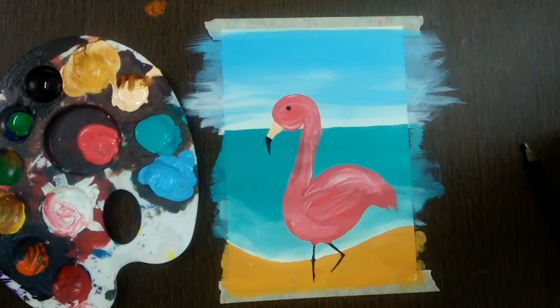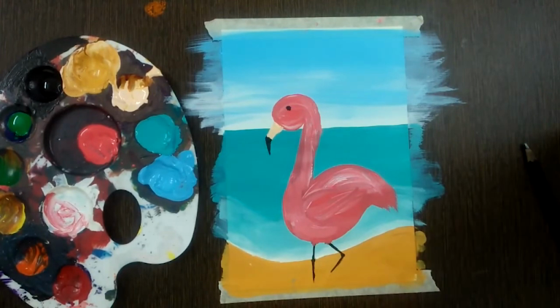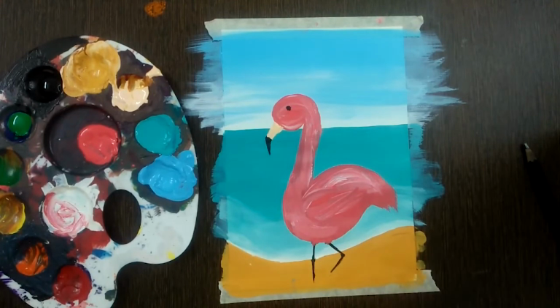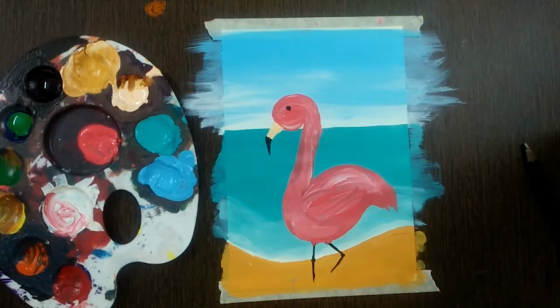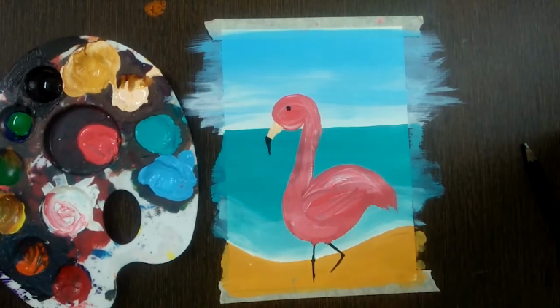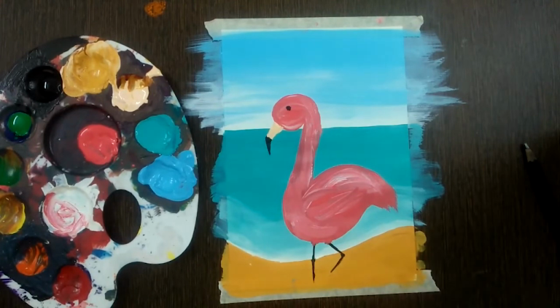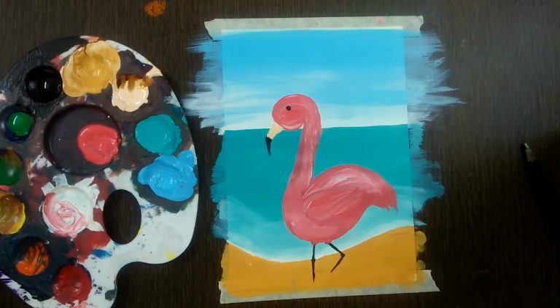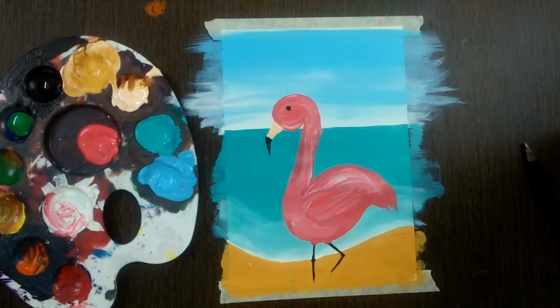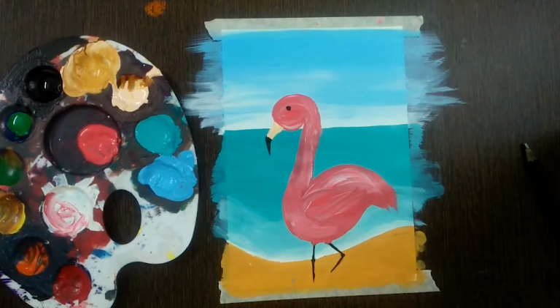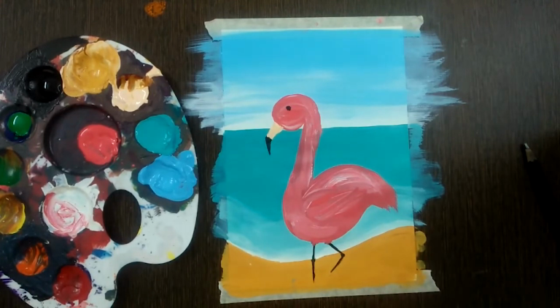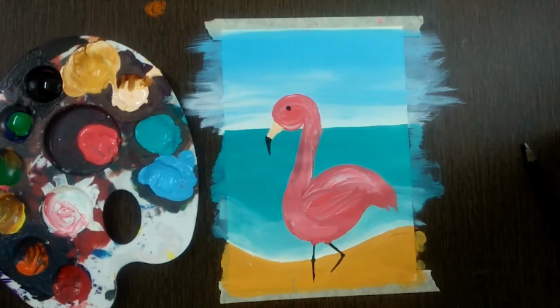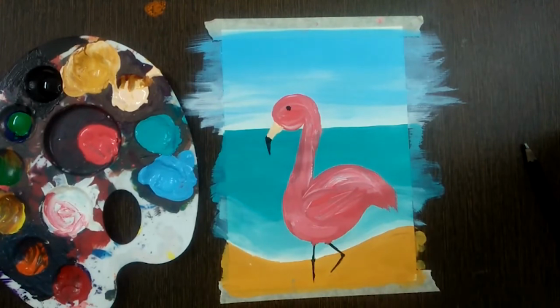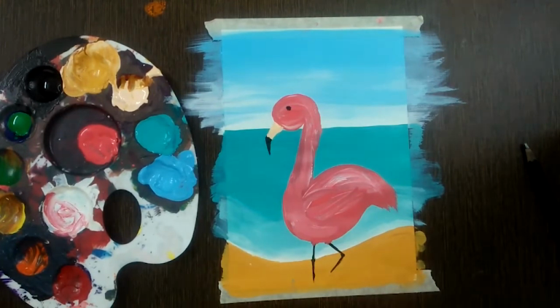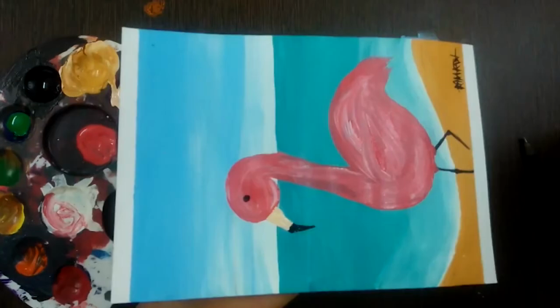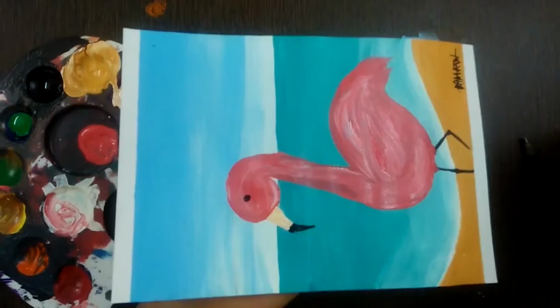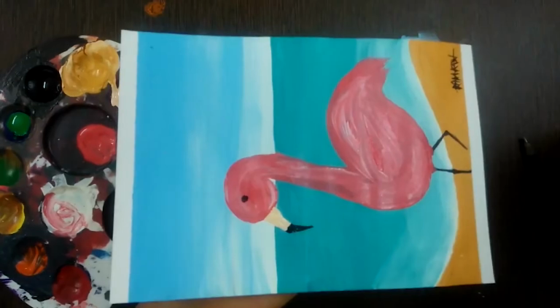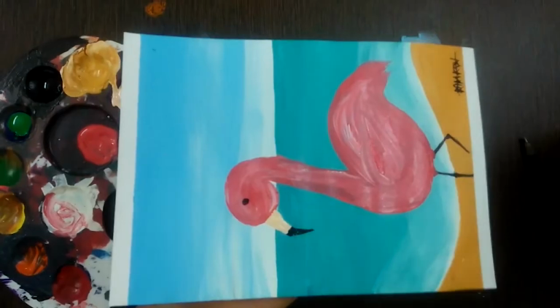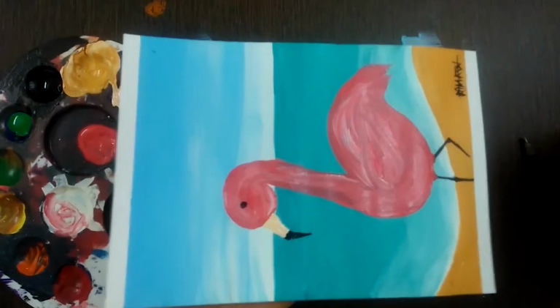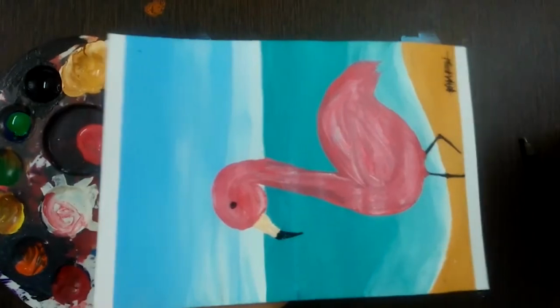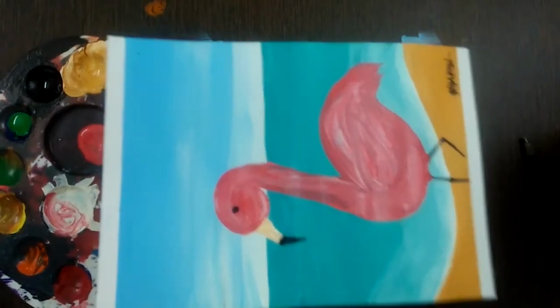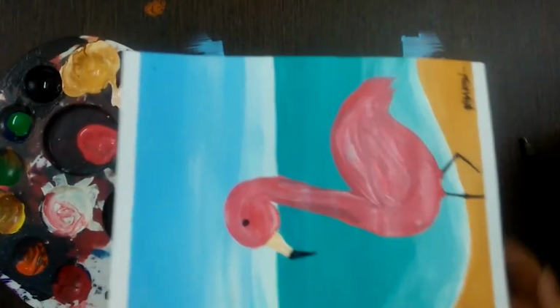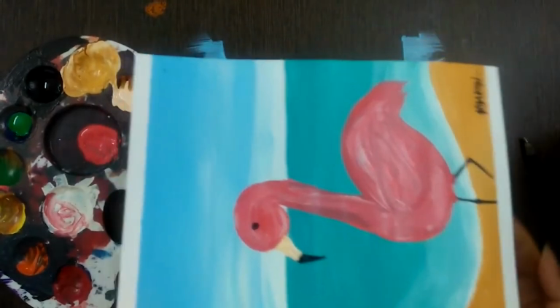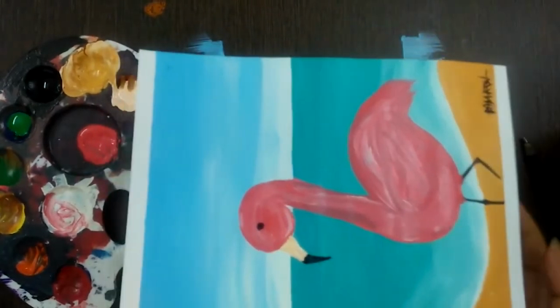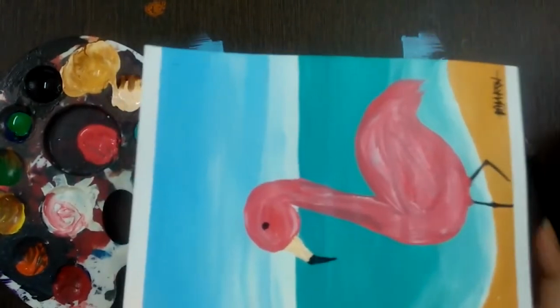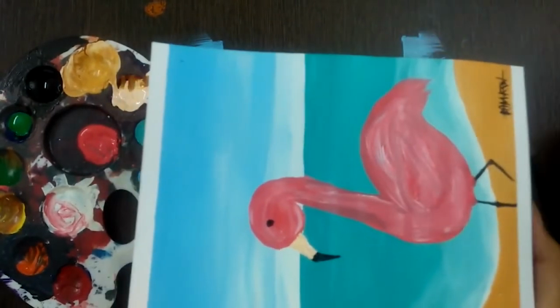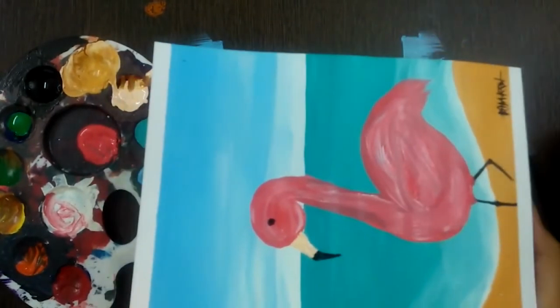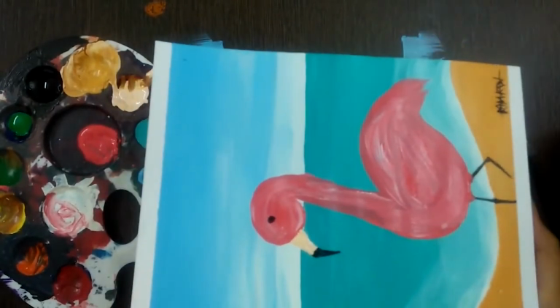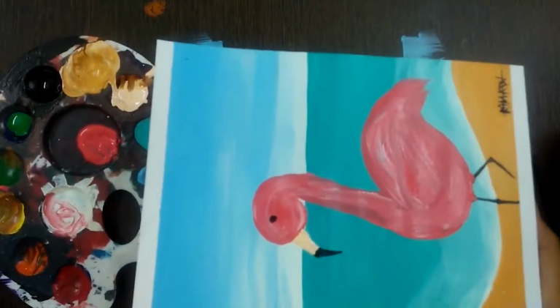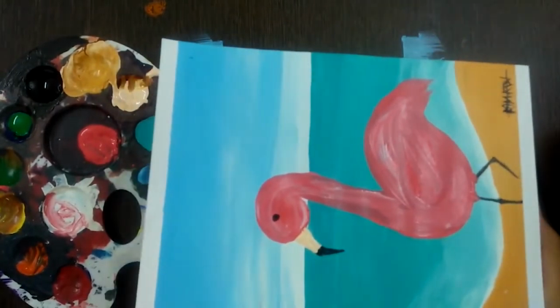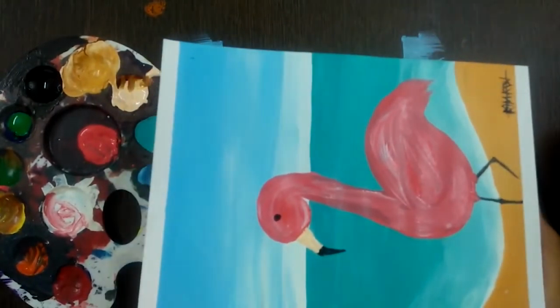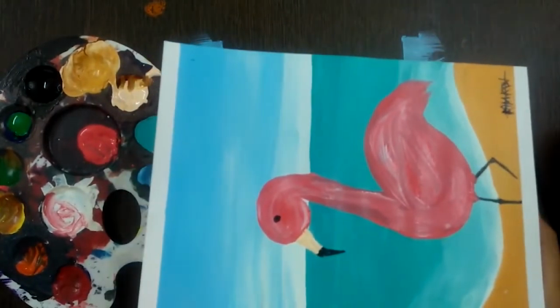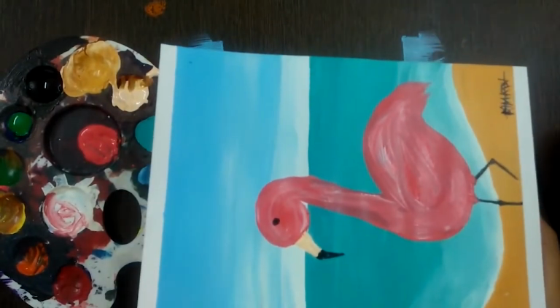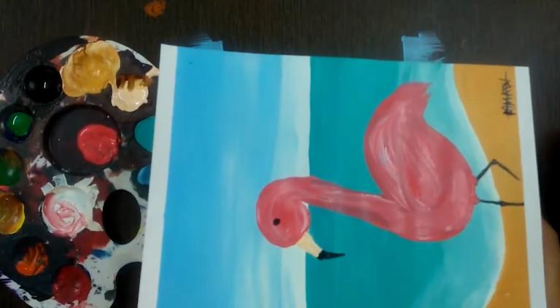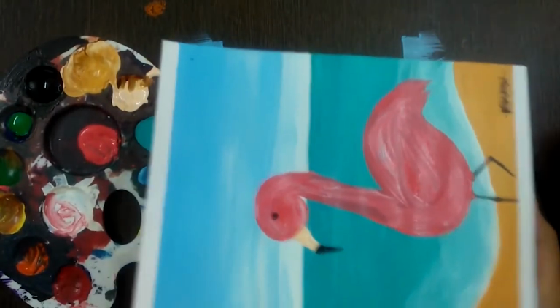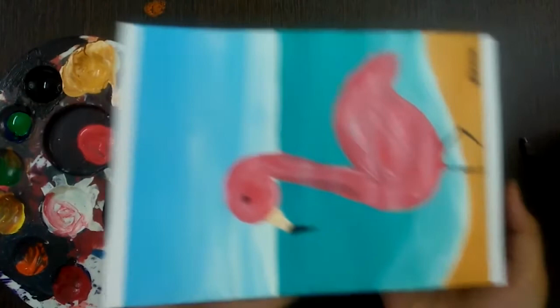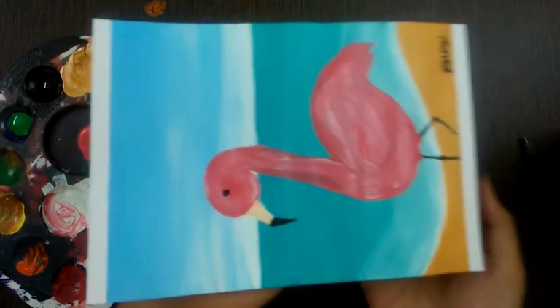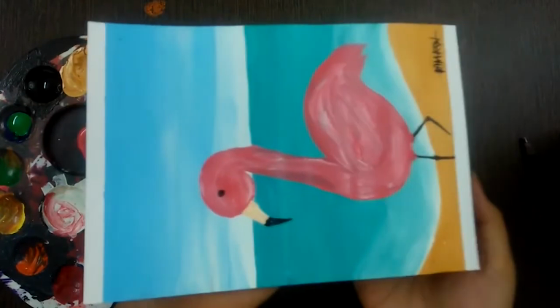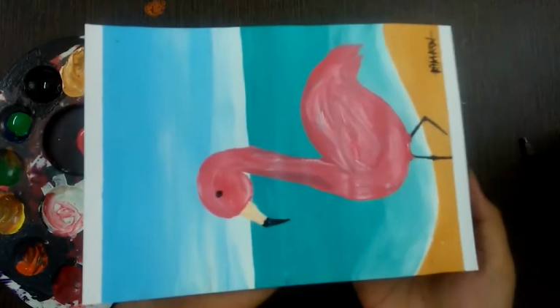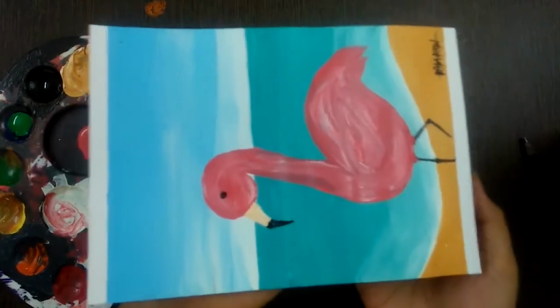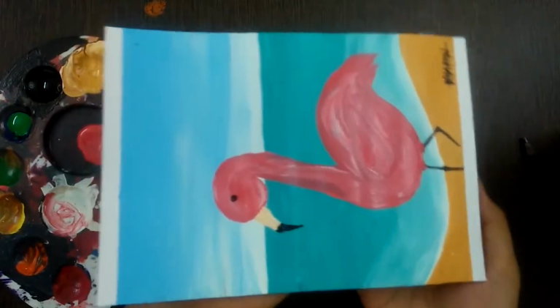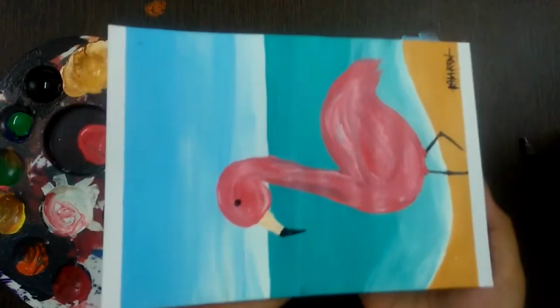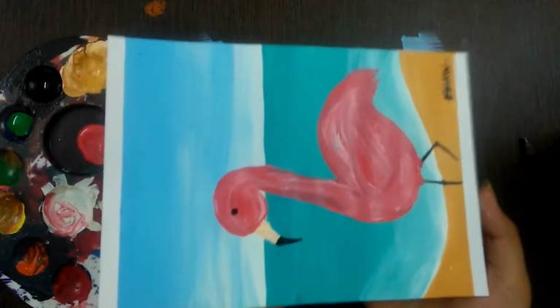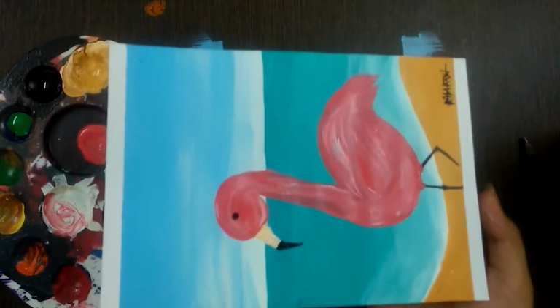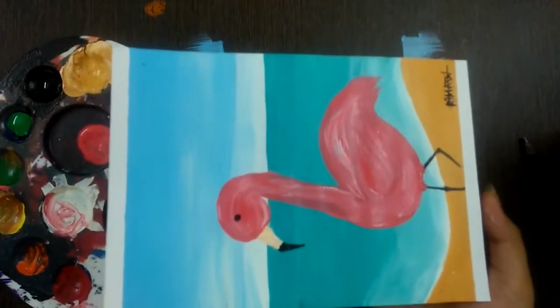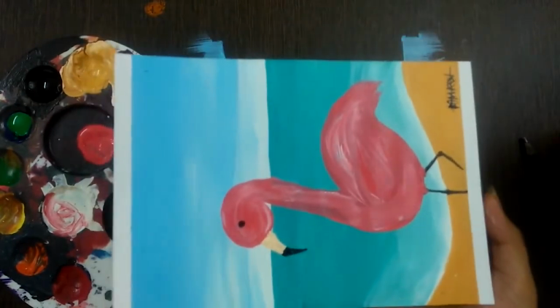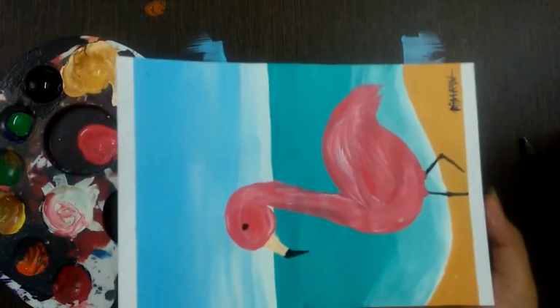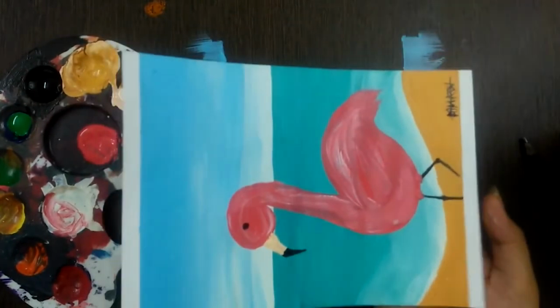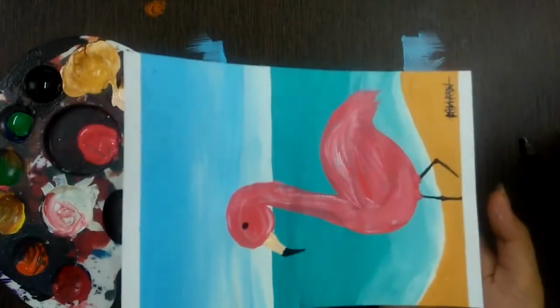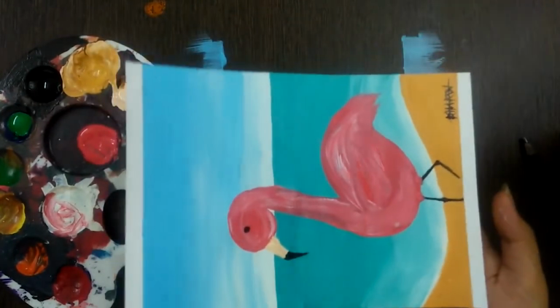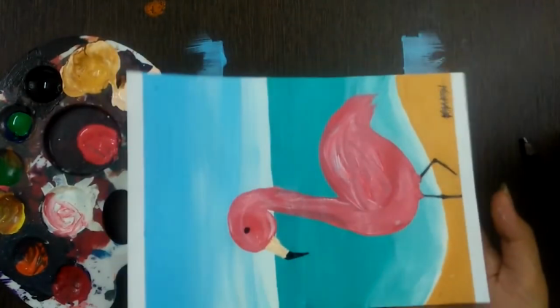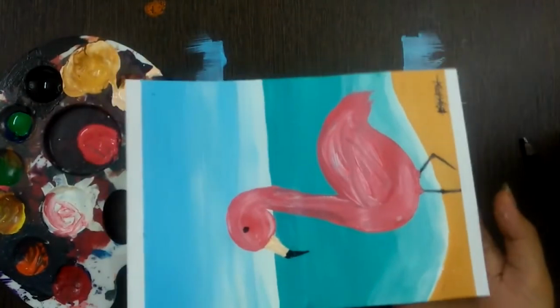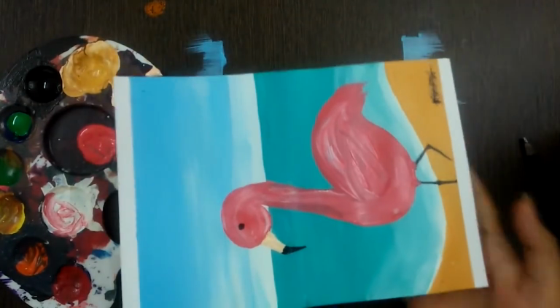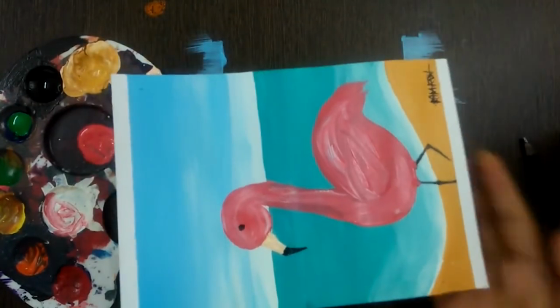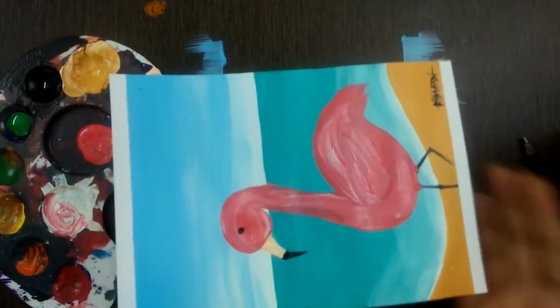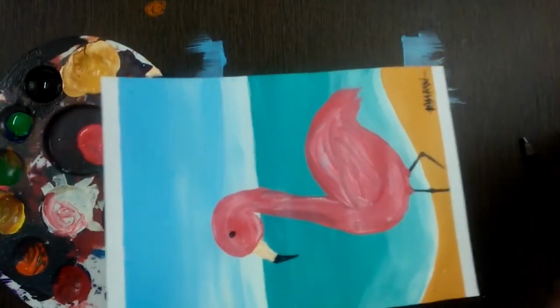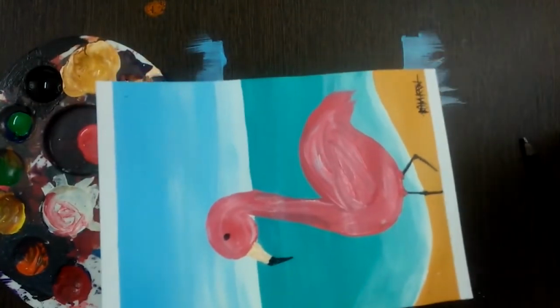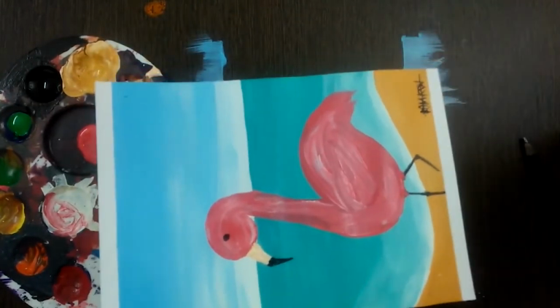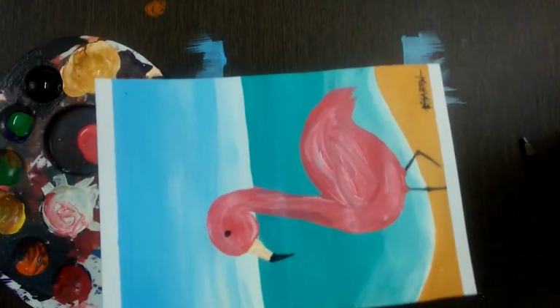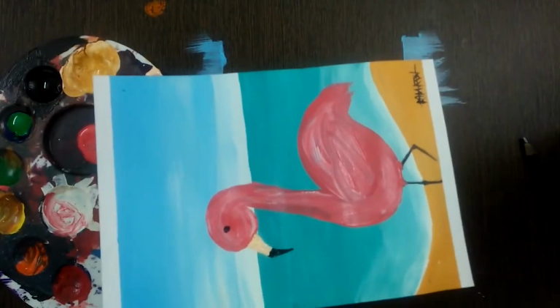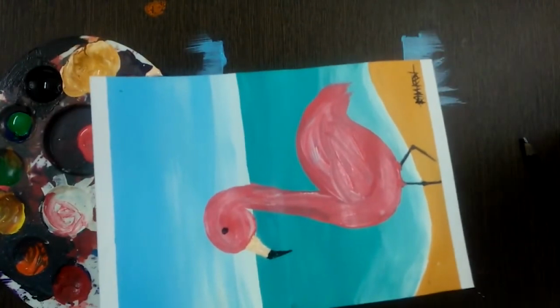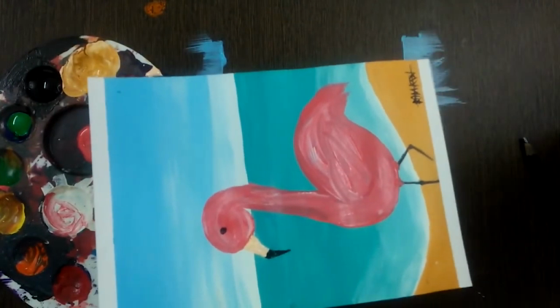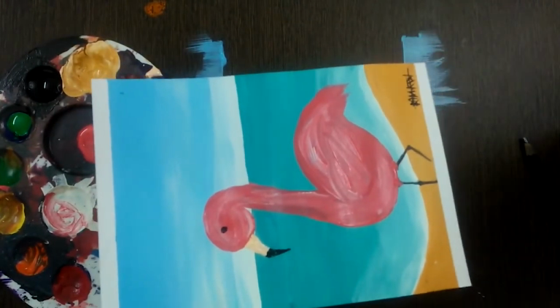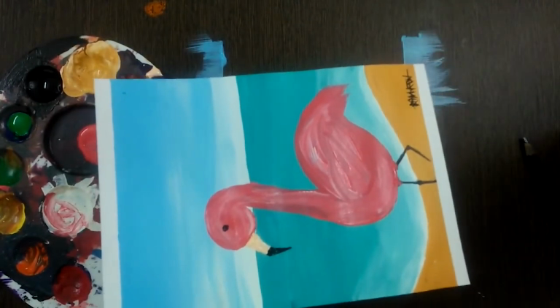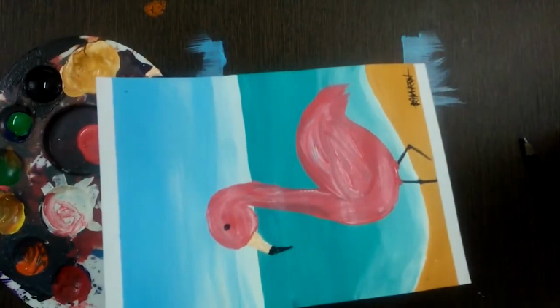Your painting is complete. This is the final look of the painting. I hope you enjoyed, kids. See you in the next session!